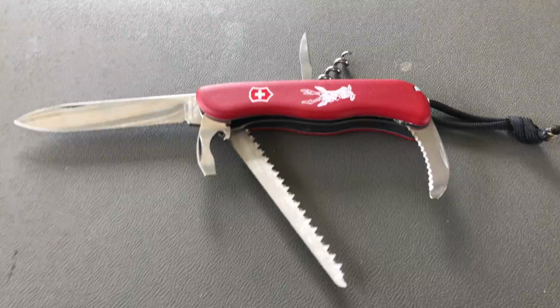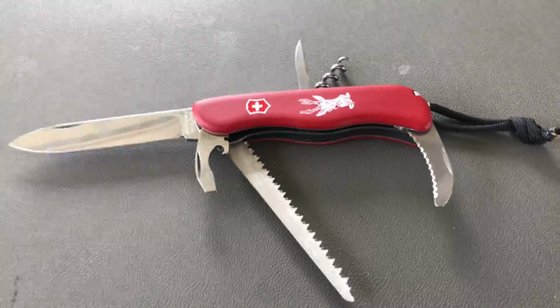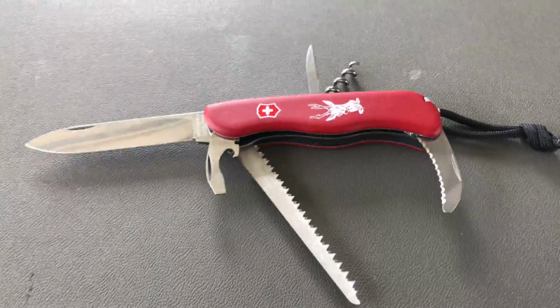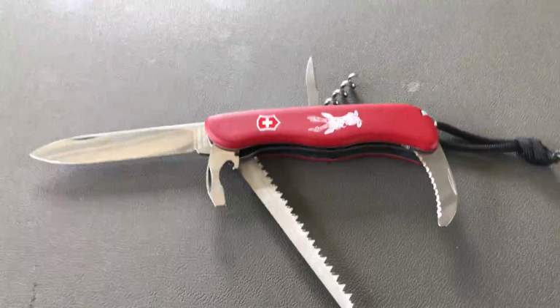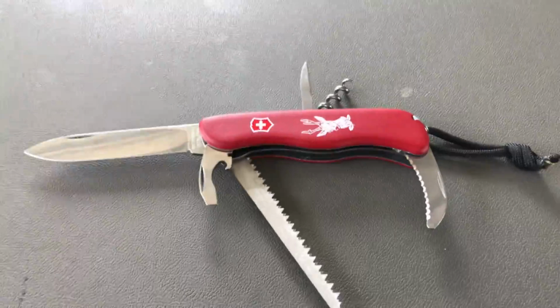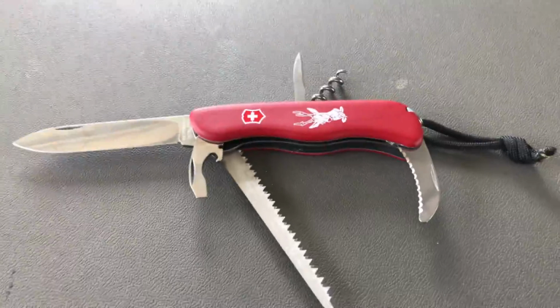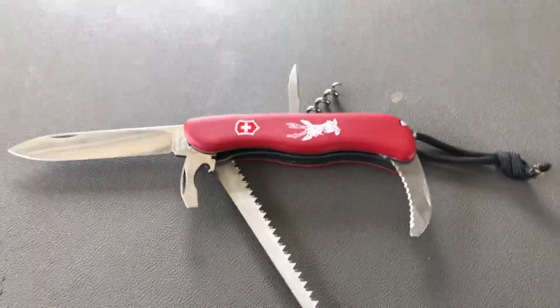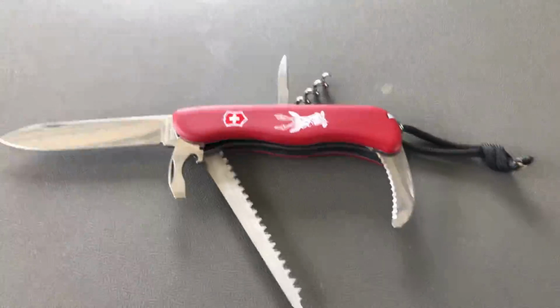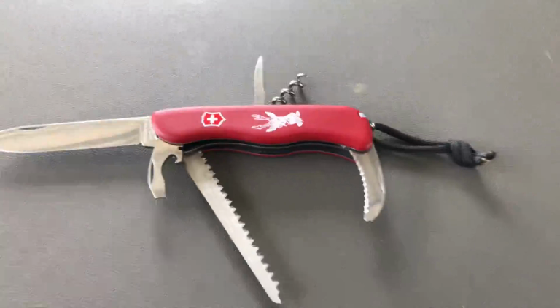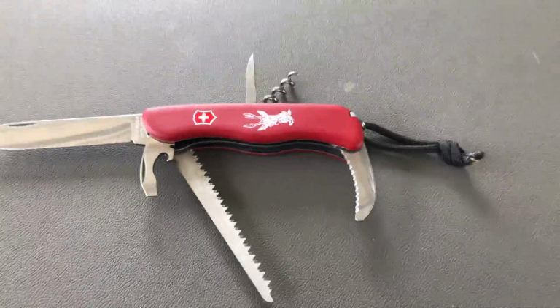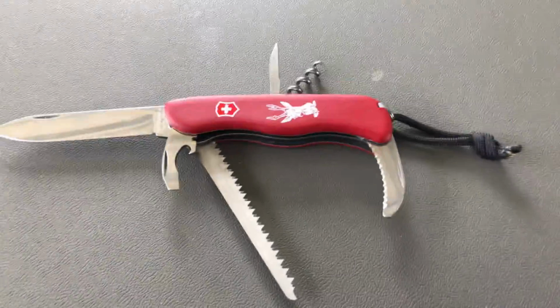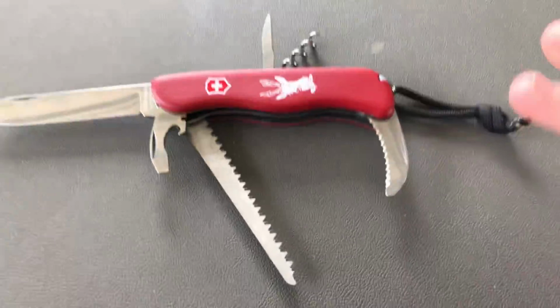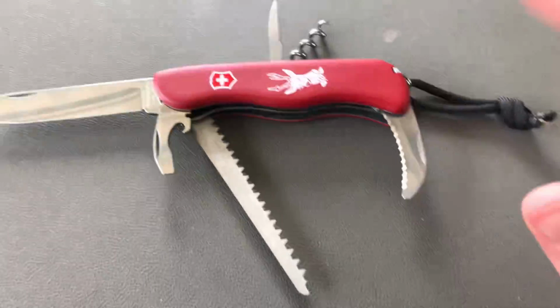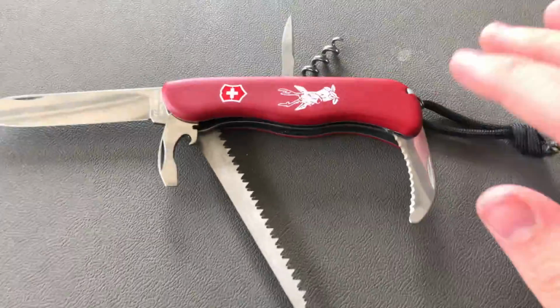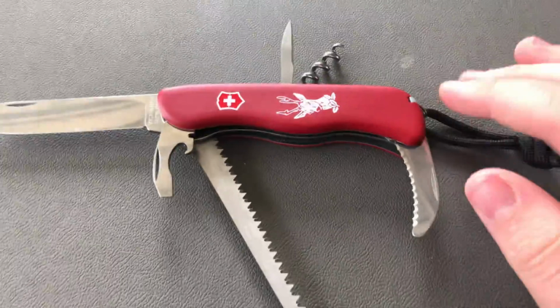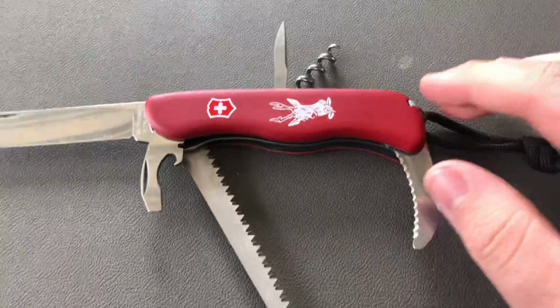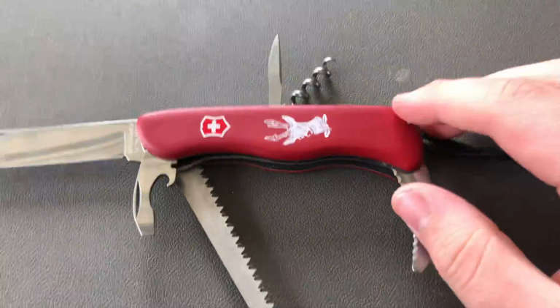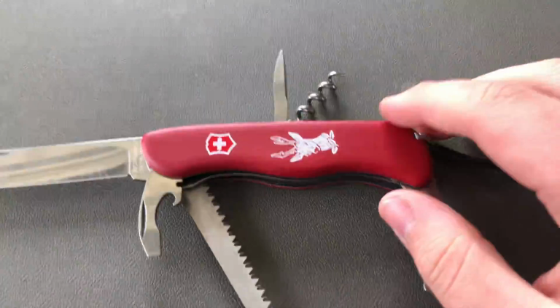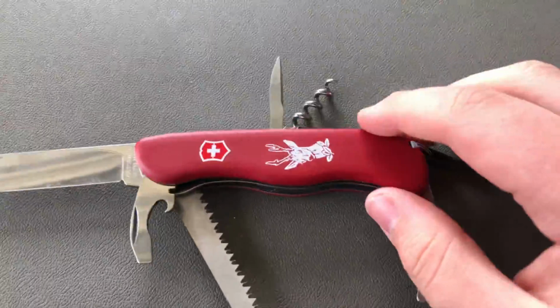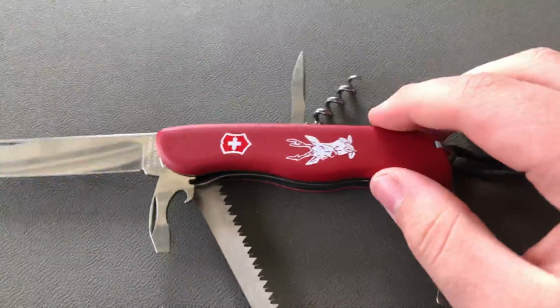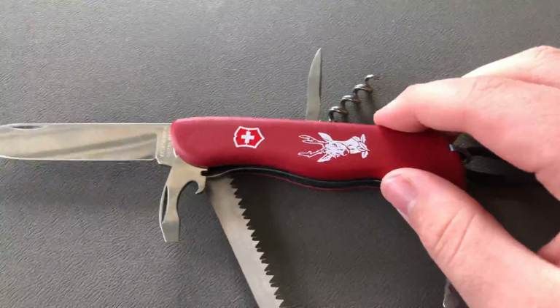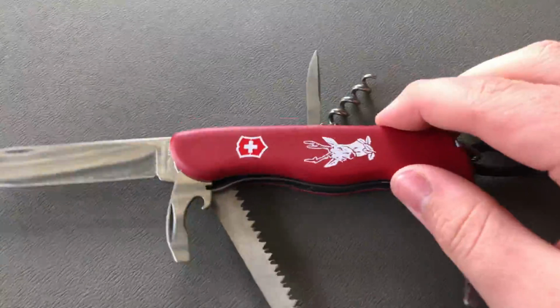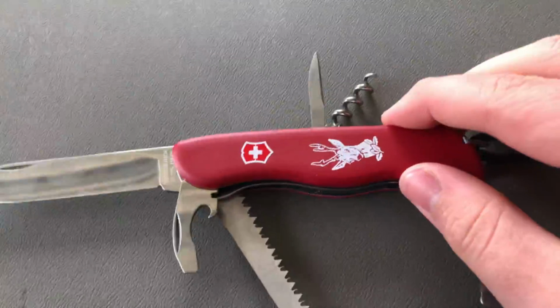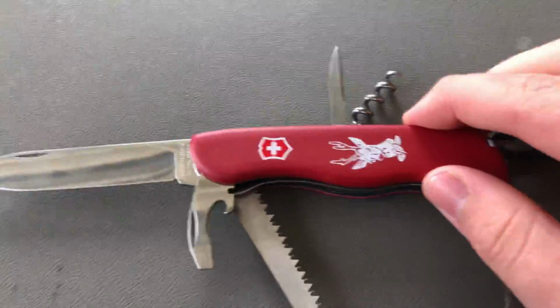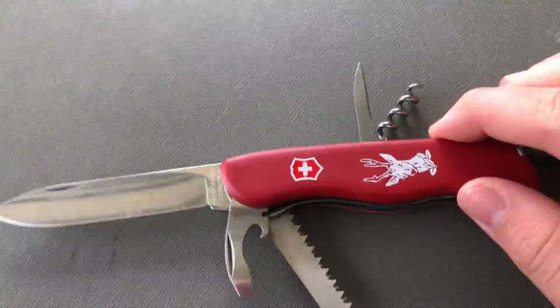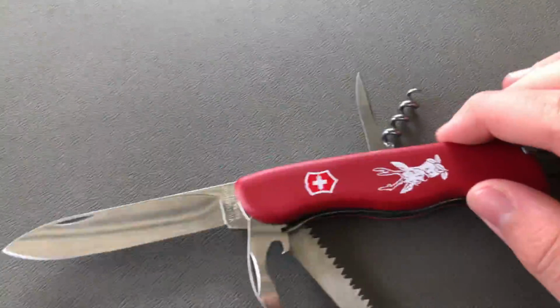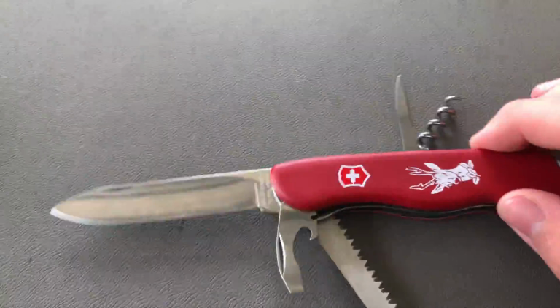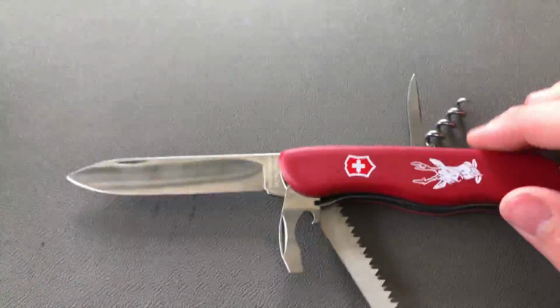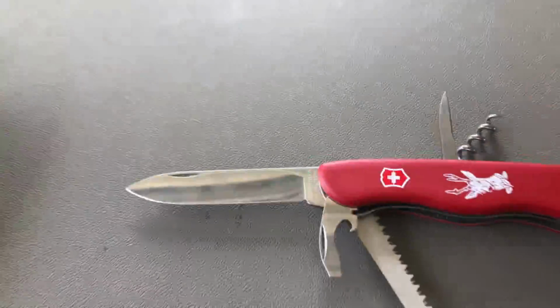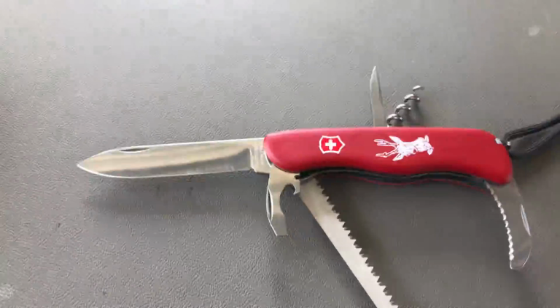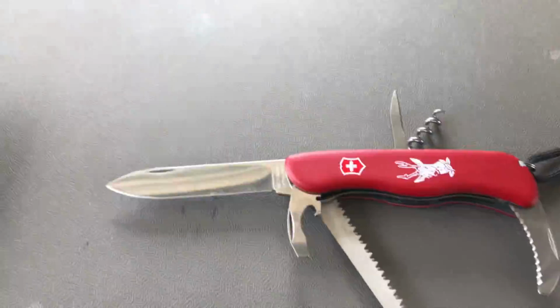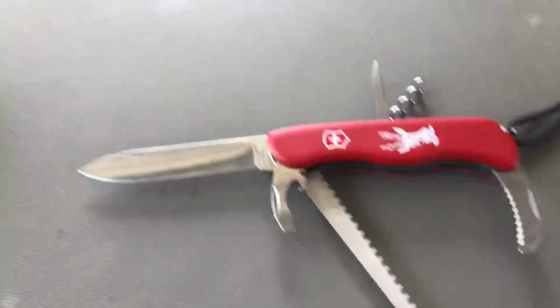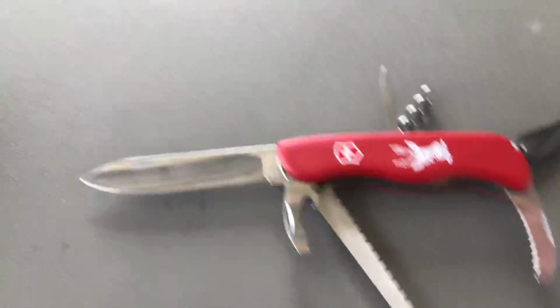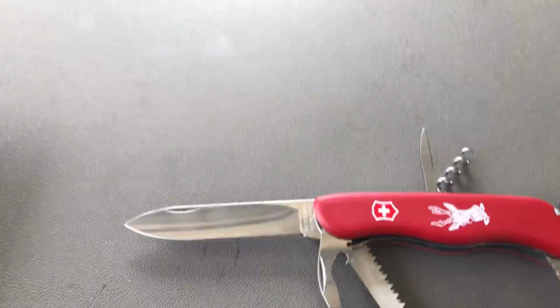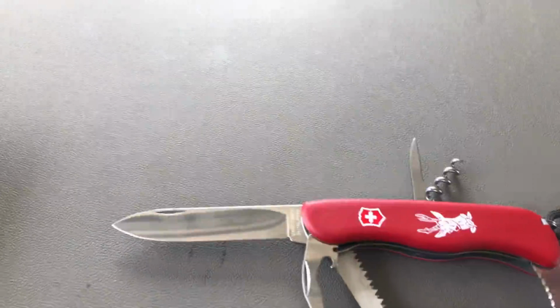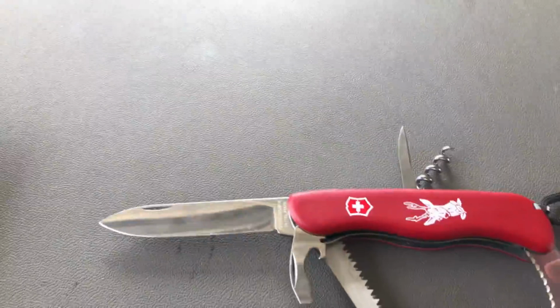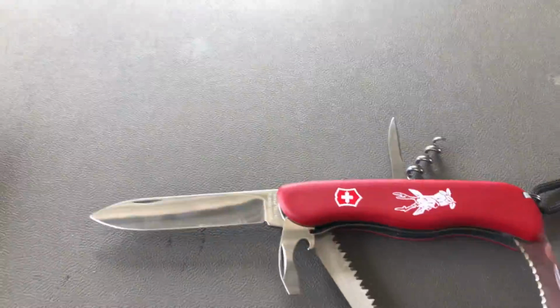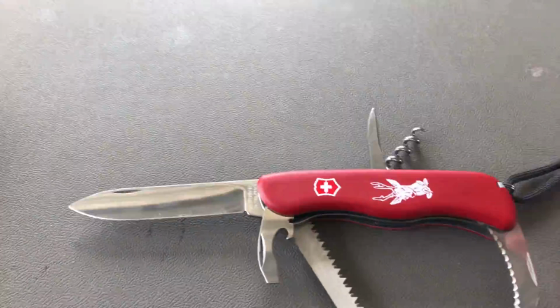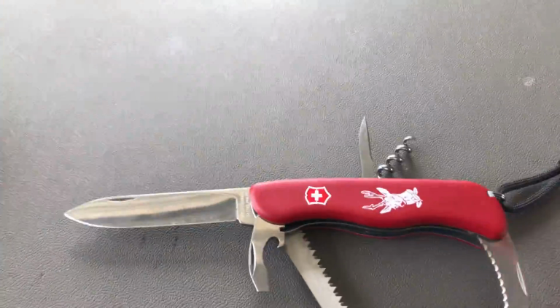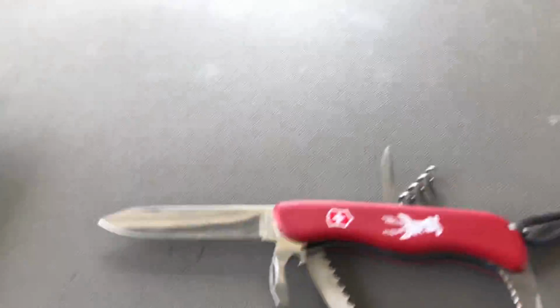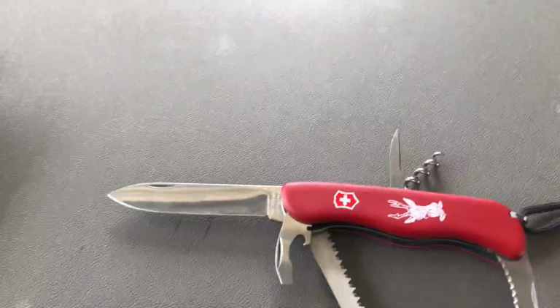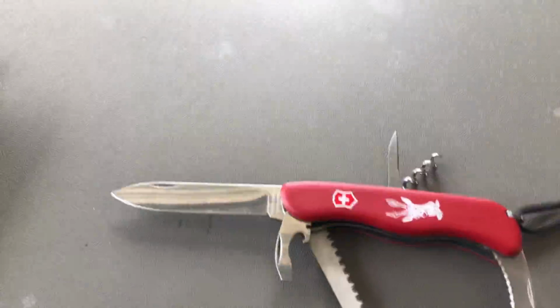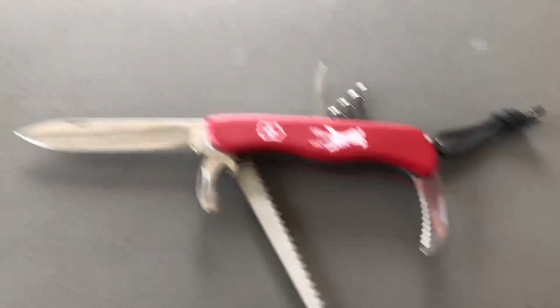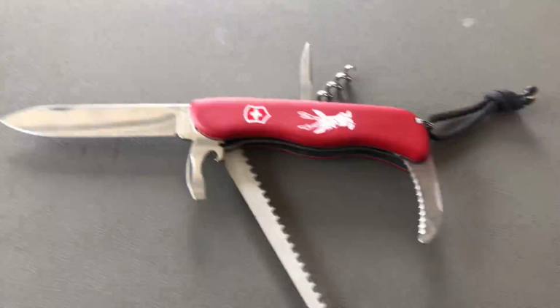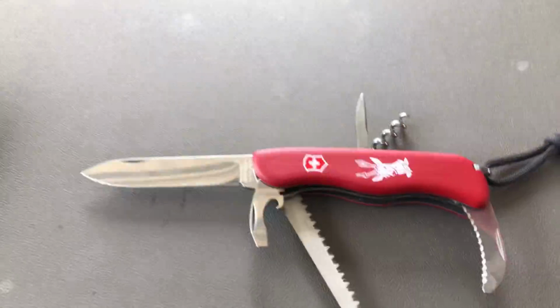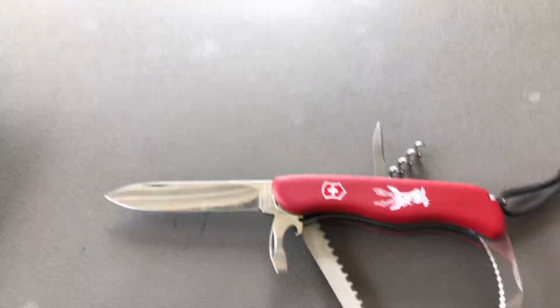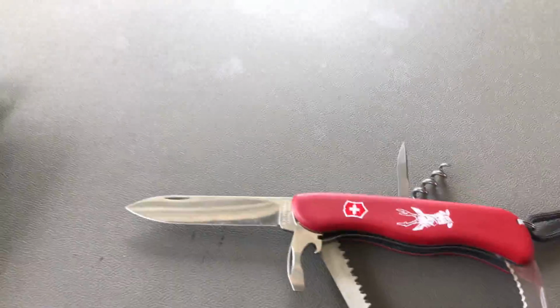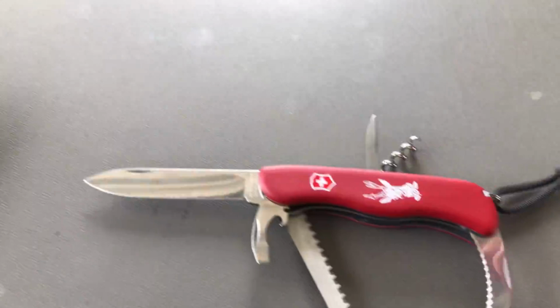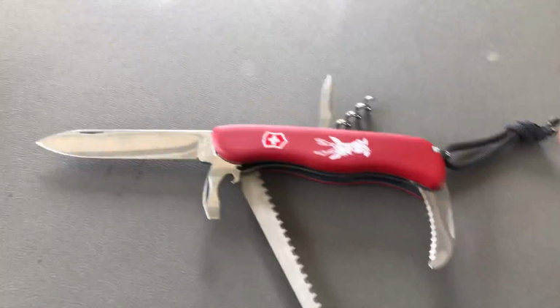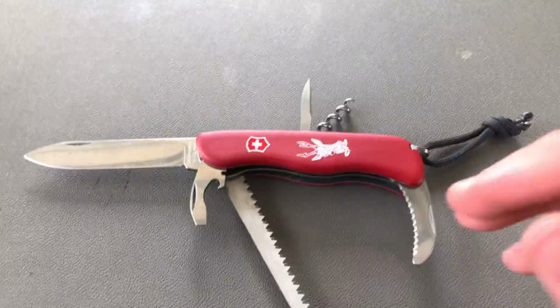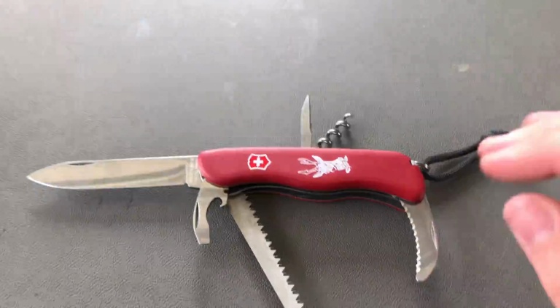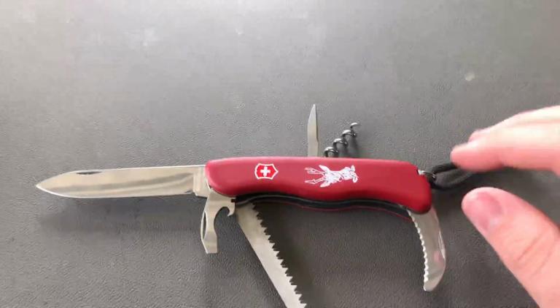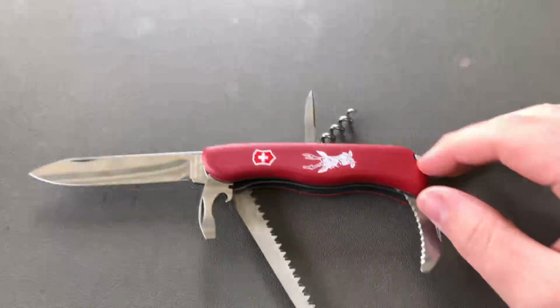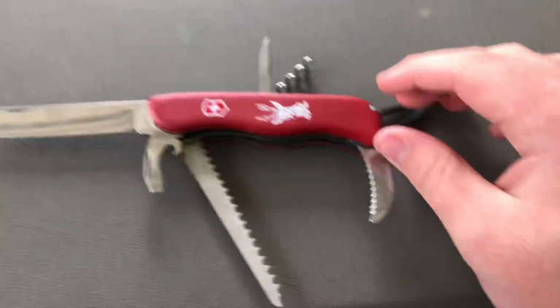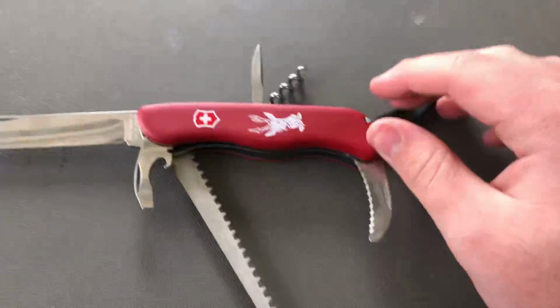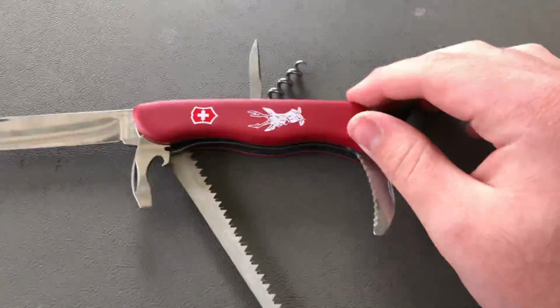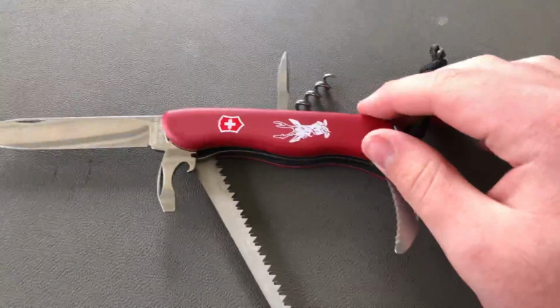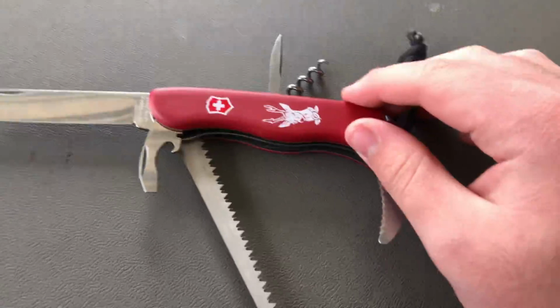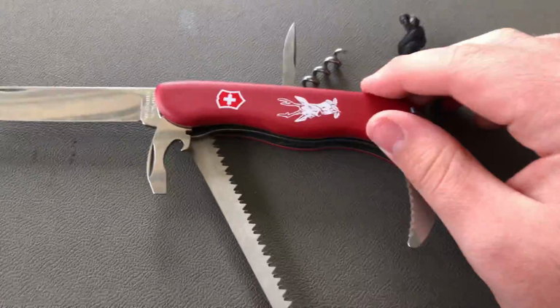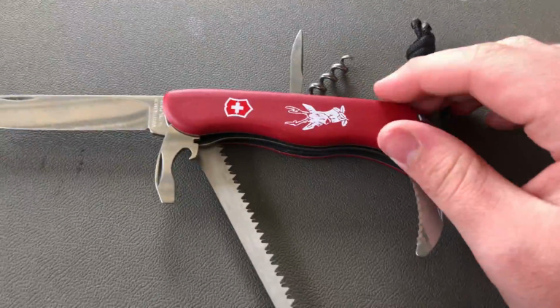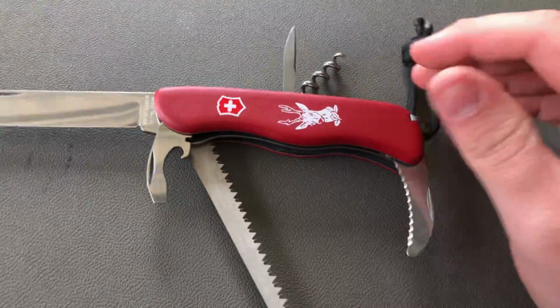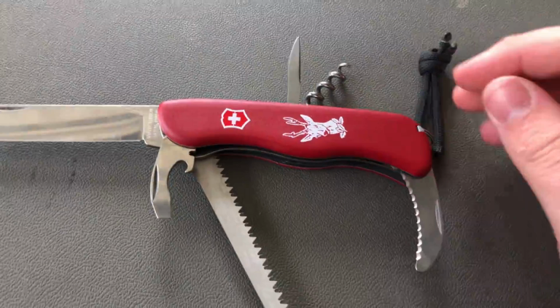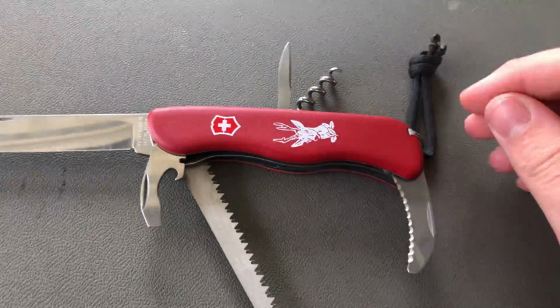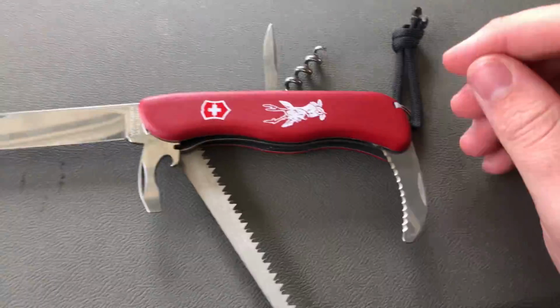I wanted to make a review on my Swiss Army Hunter. Sorry for the wind noises — it's not all I can do about it. I'm filming outside today.